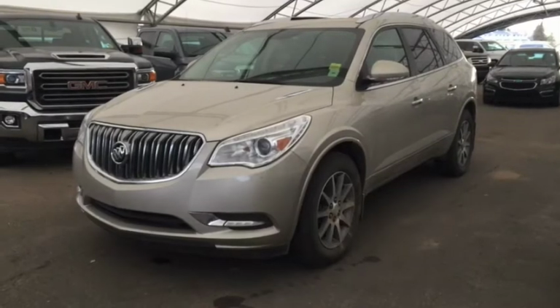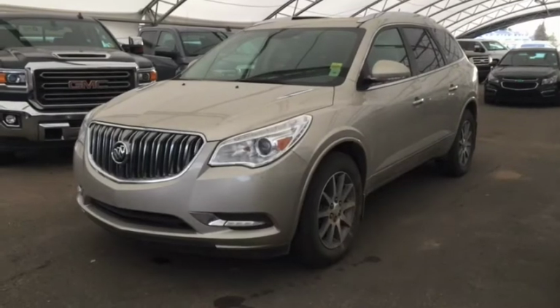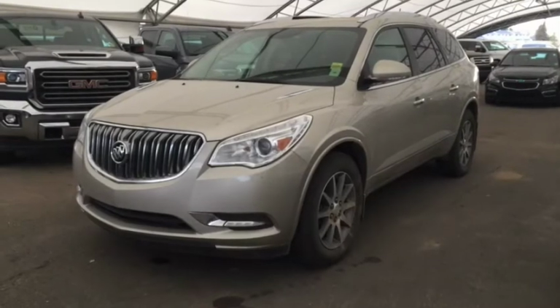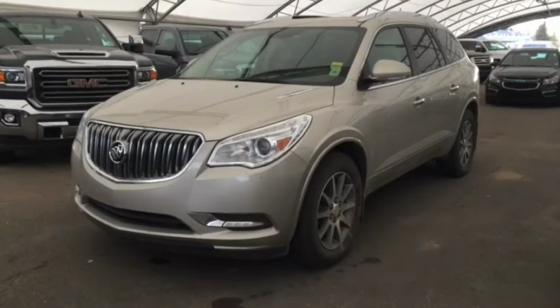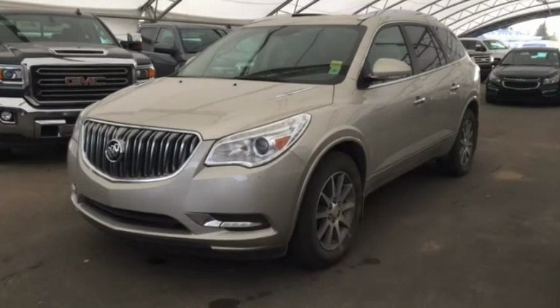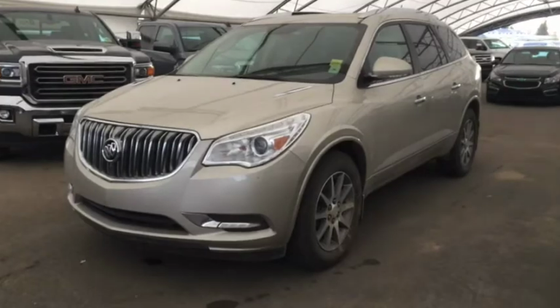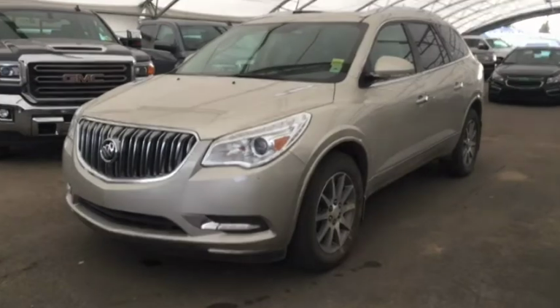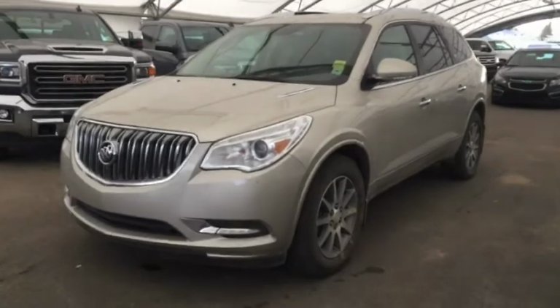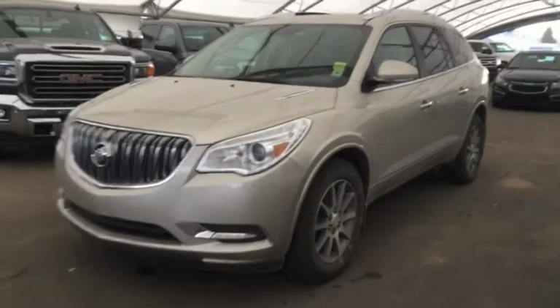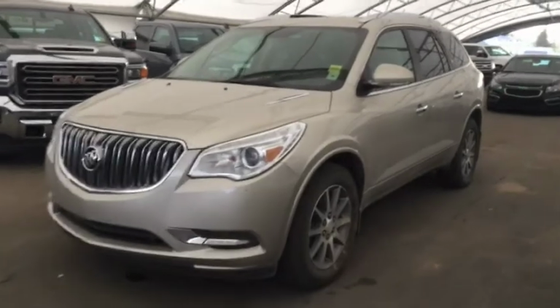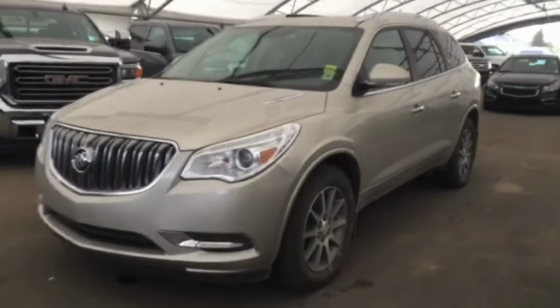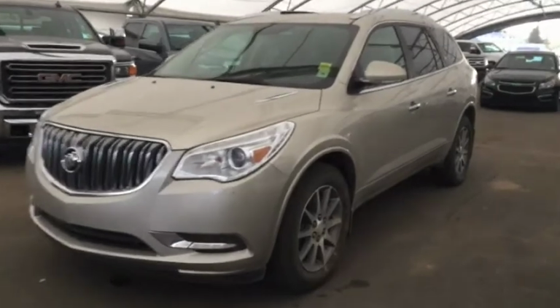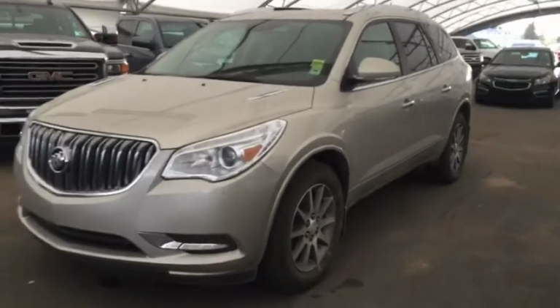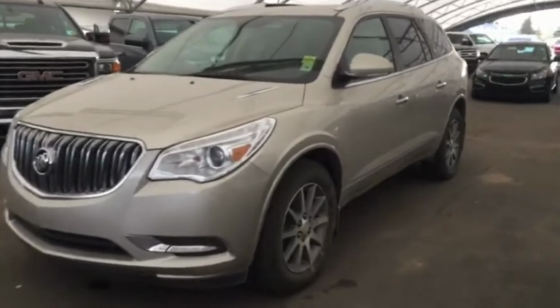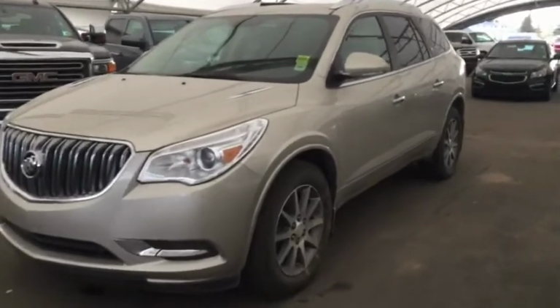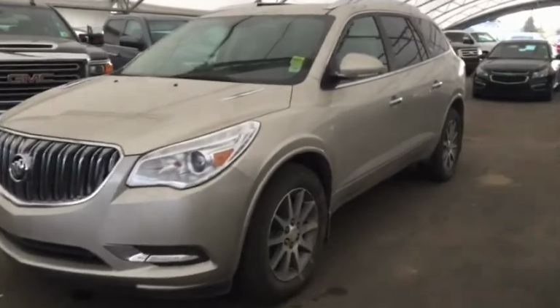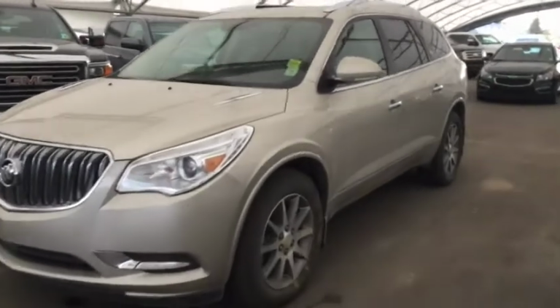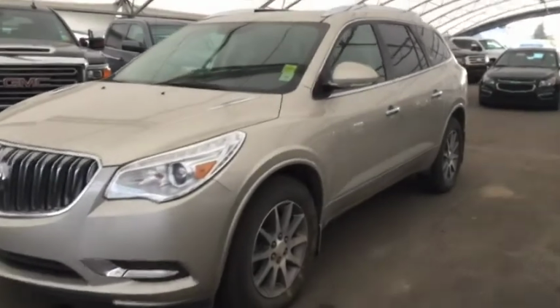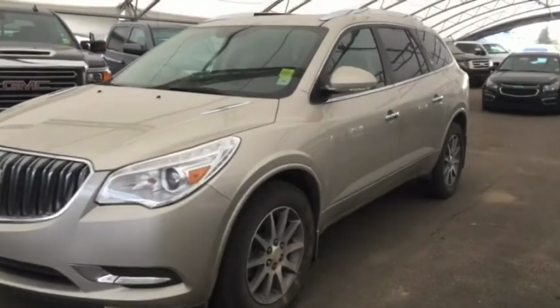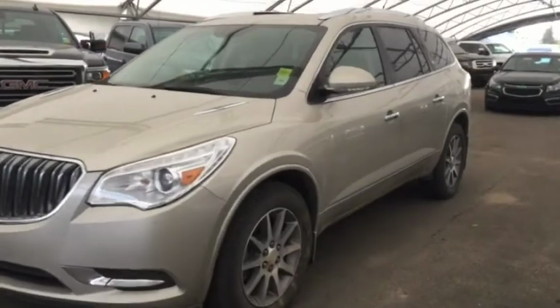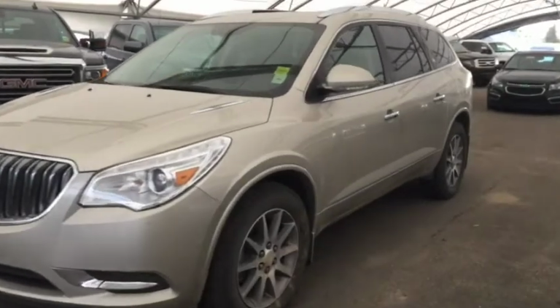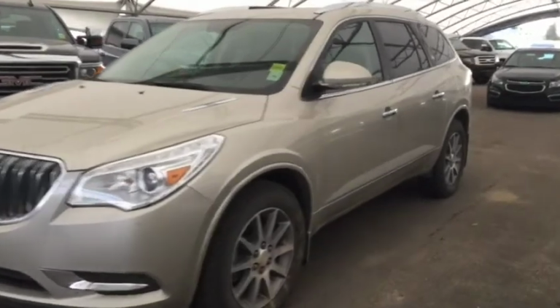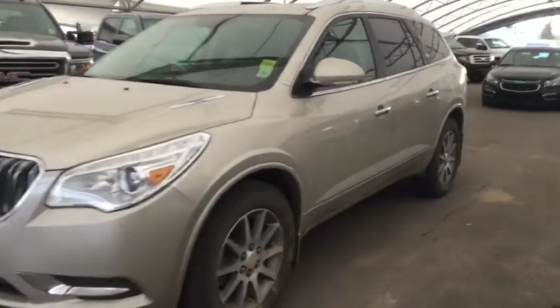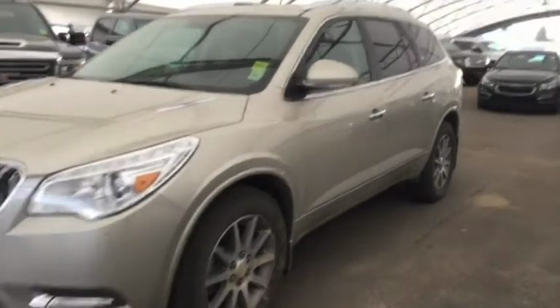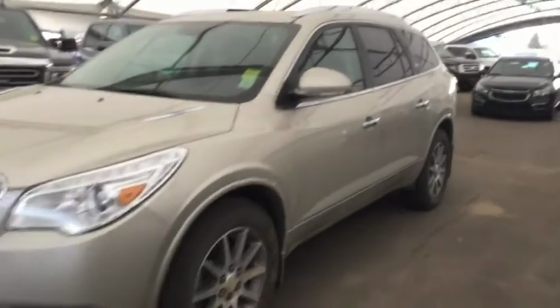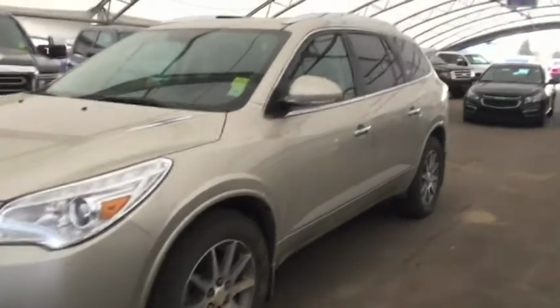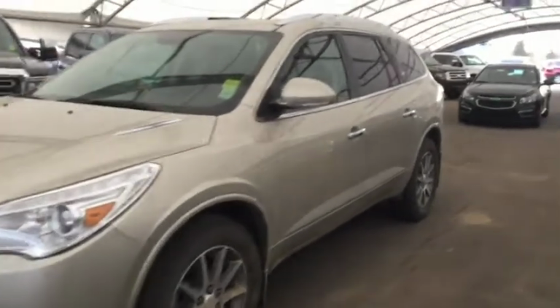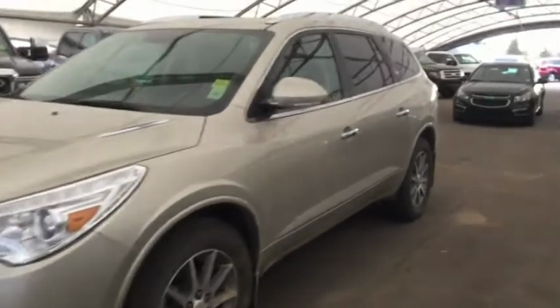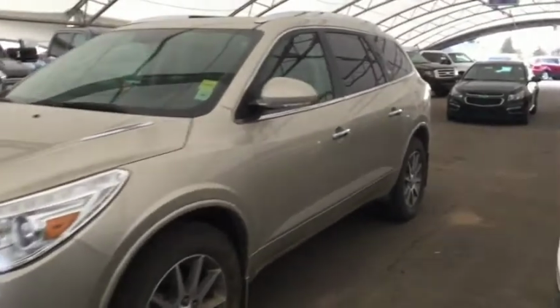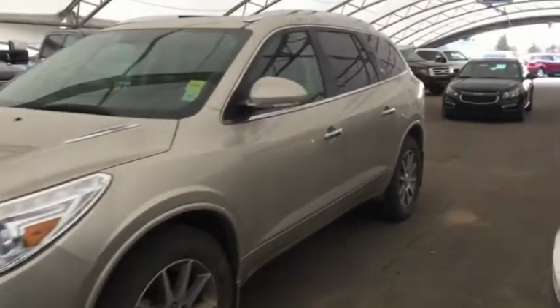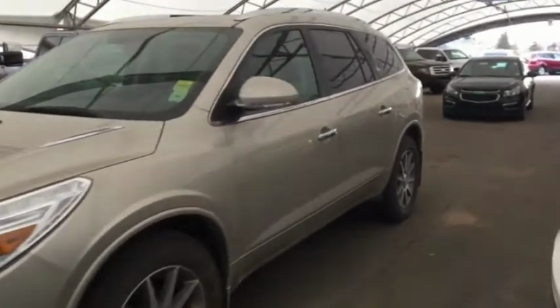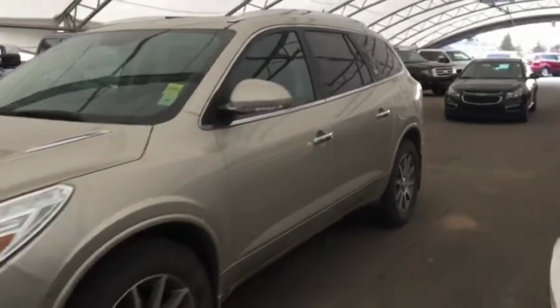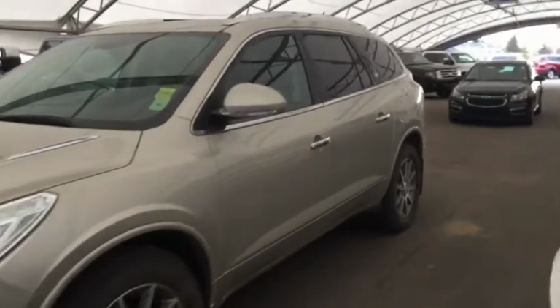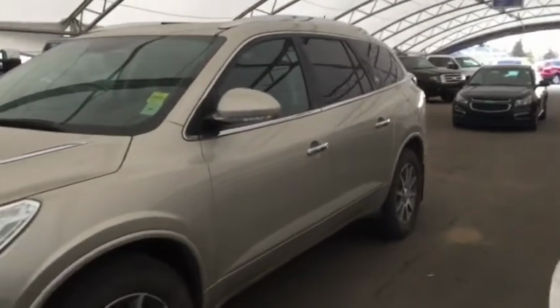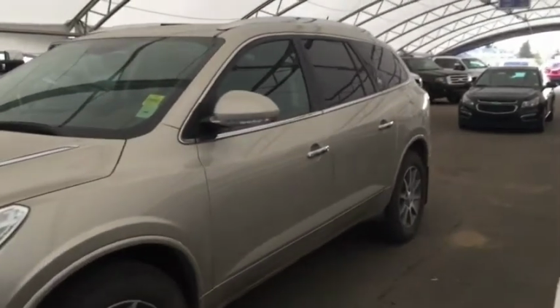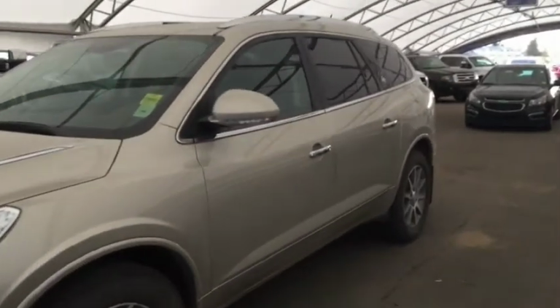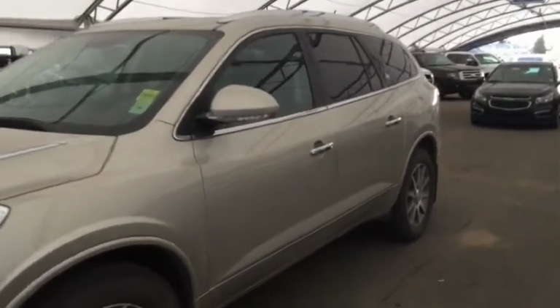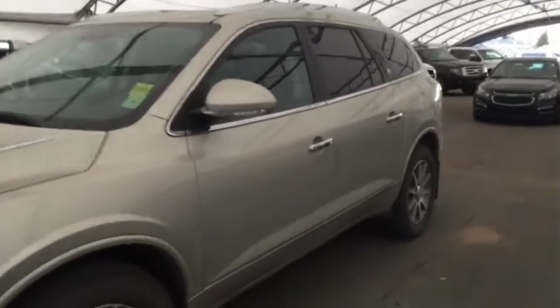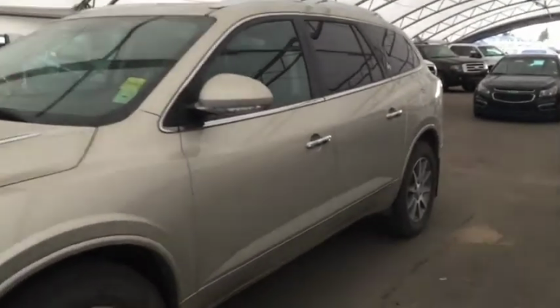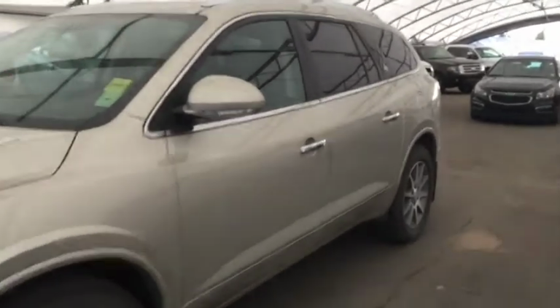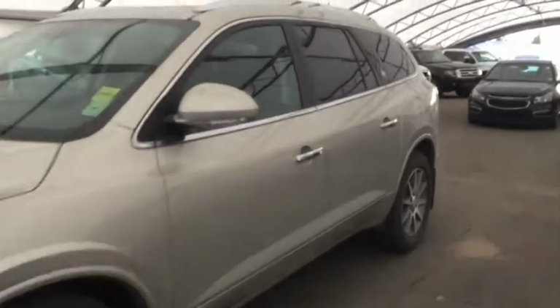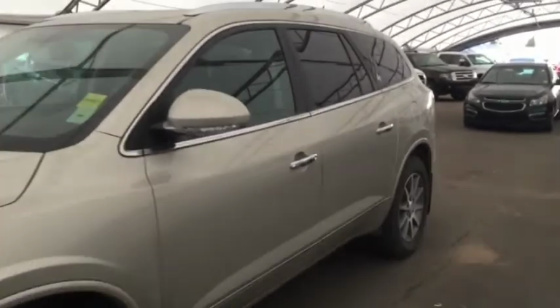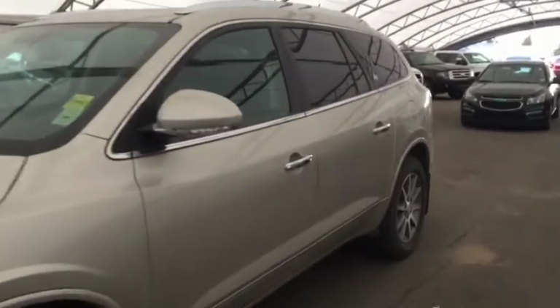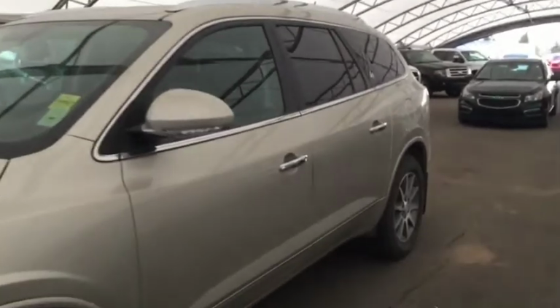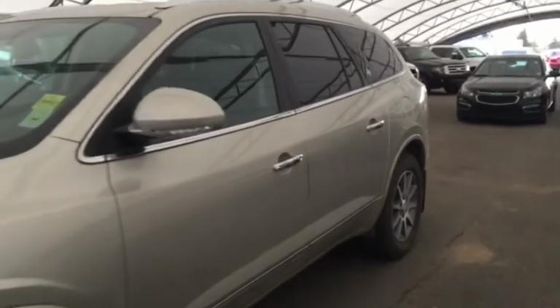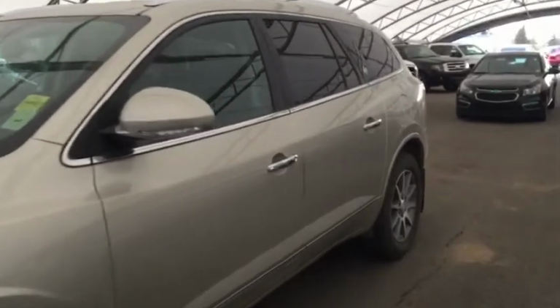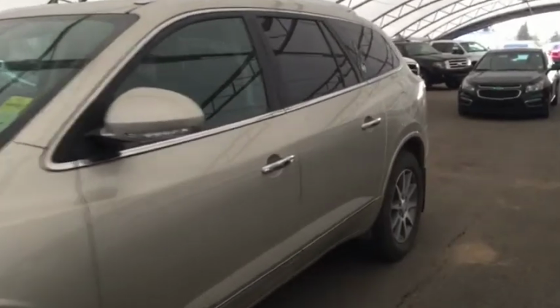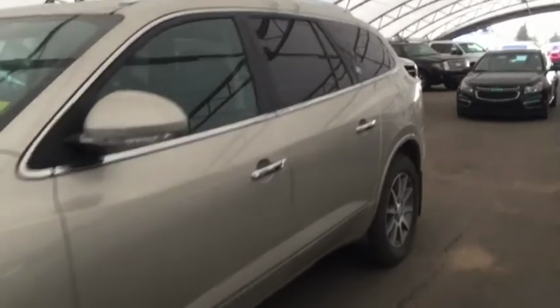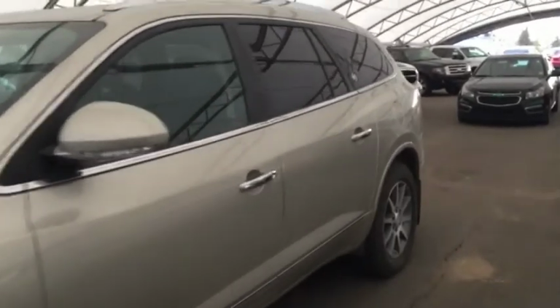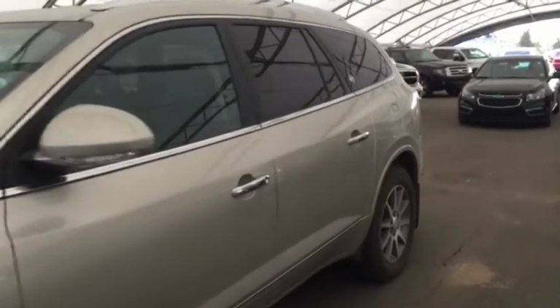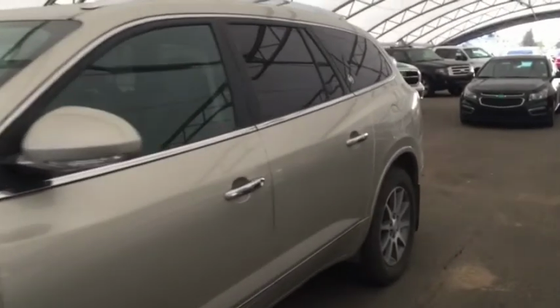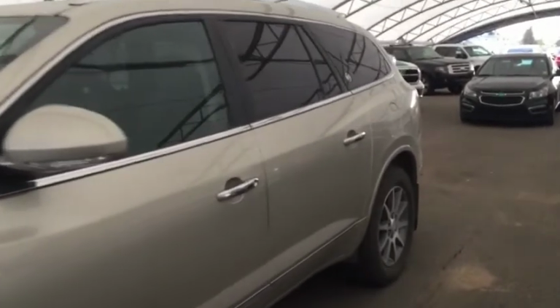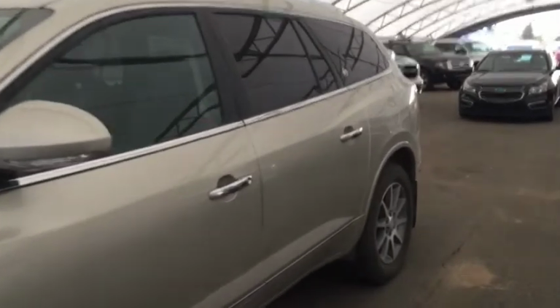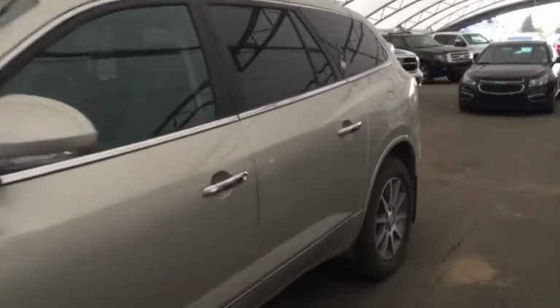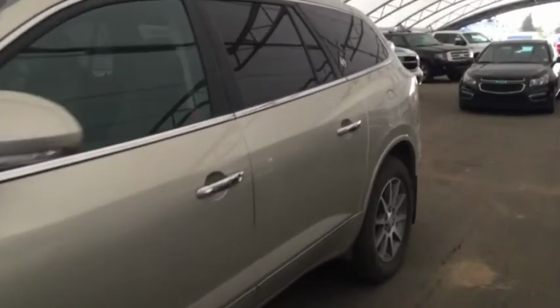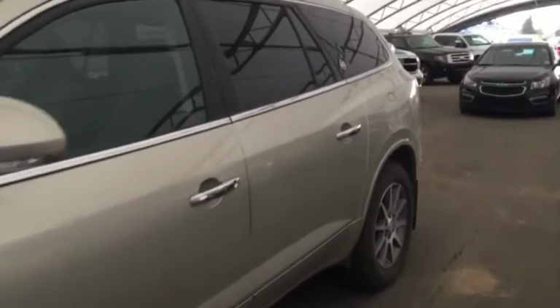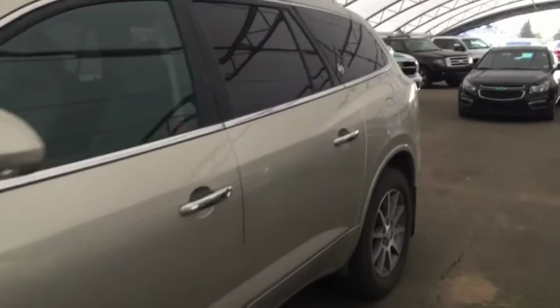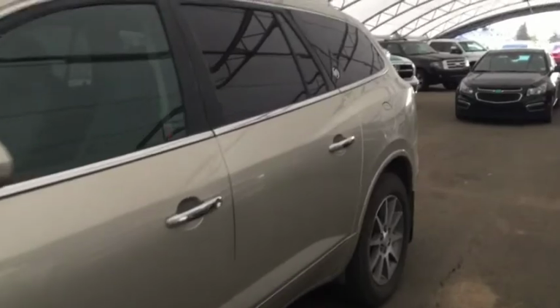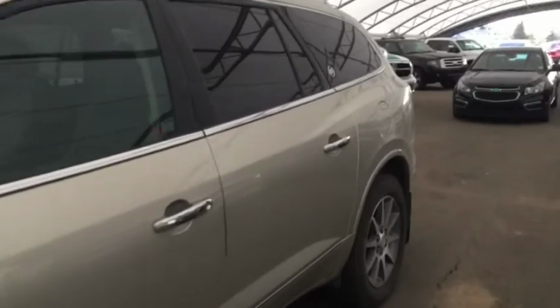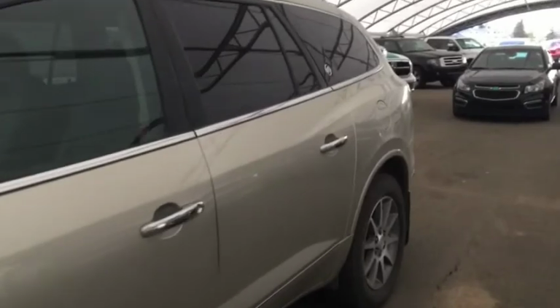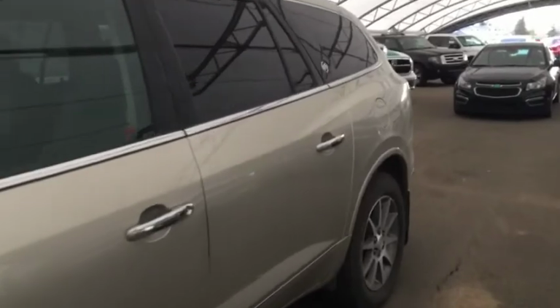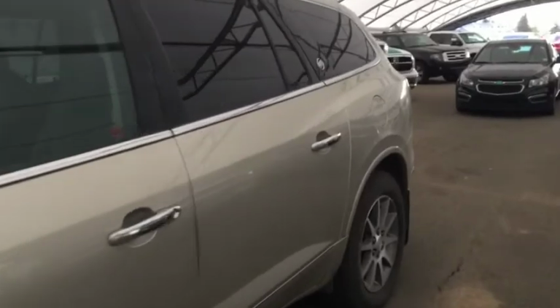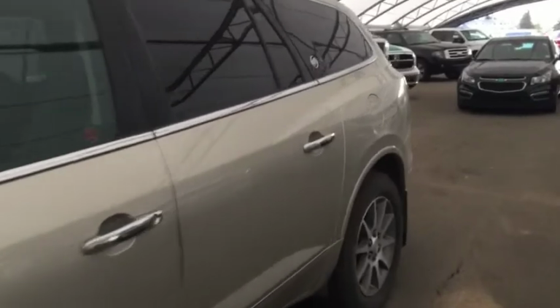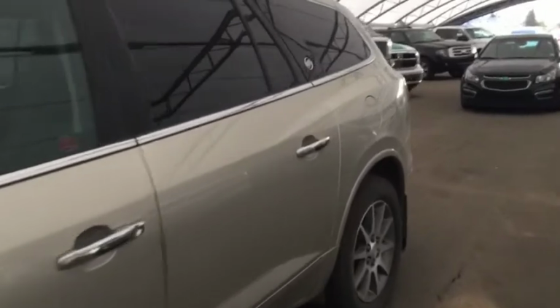Welcome to Davis Chevrolet. This is a pre-owned 2014 Buick Enclave in the color brown.